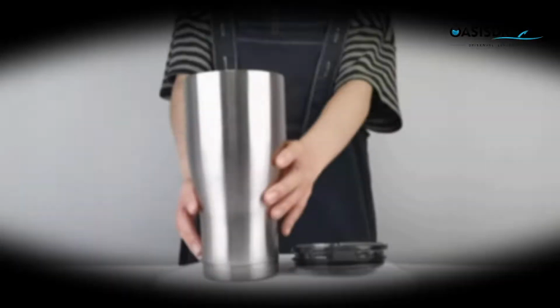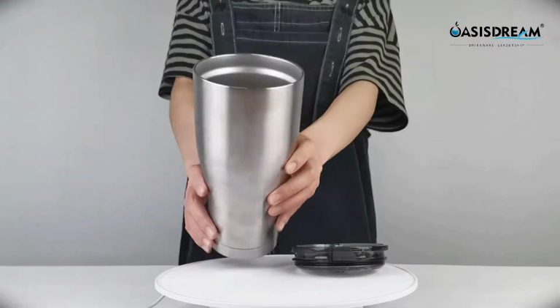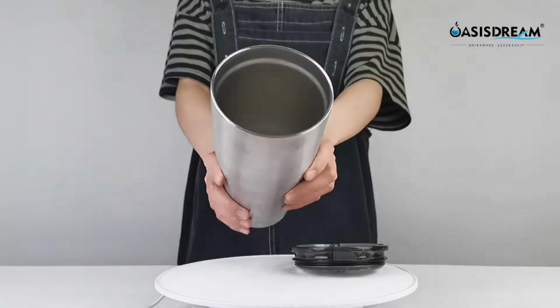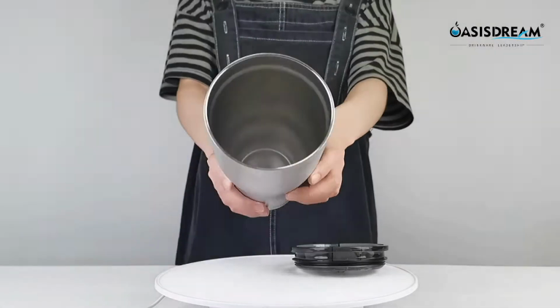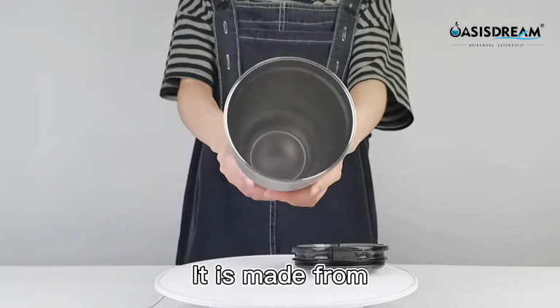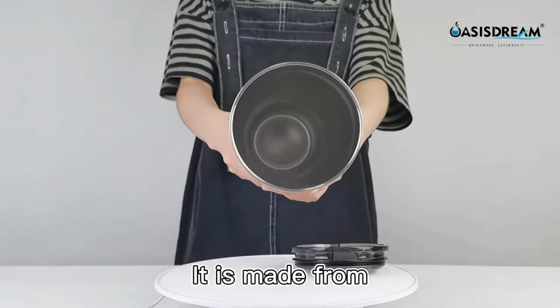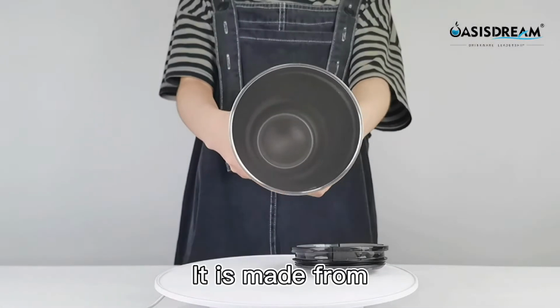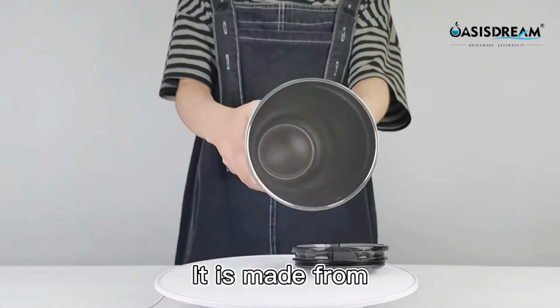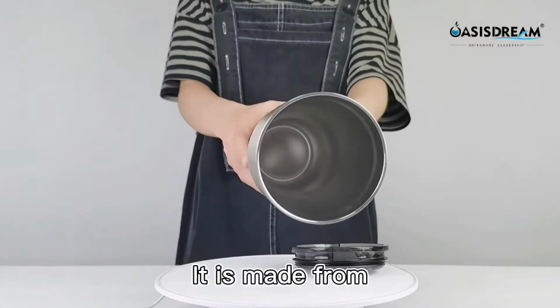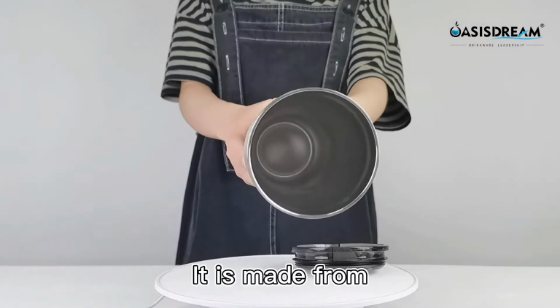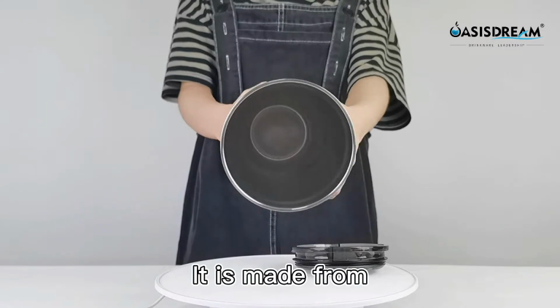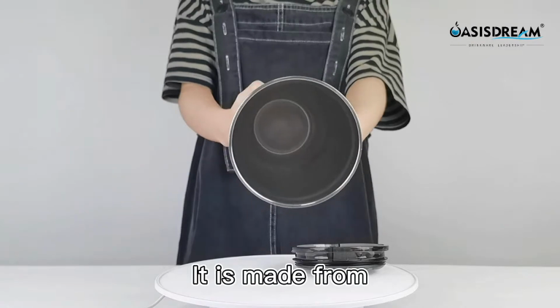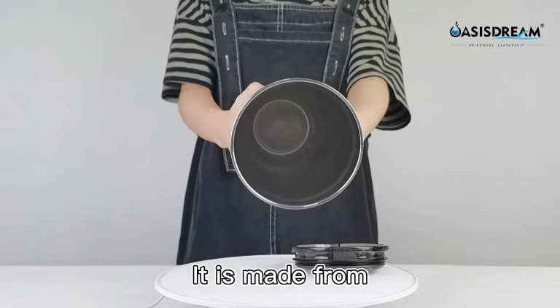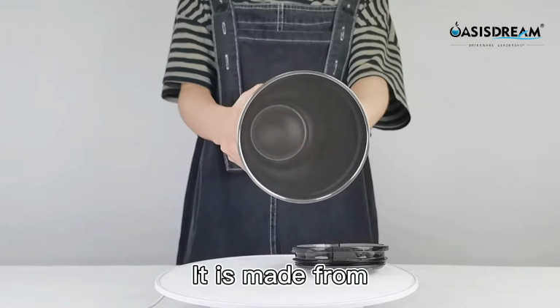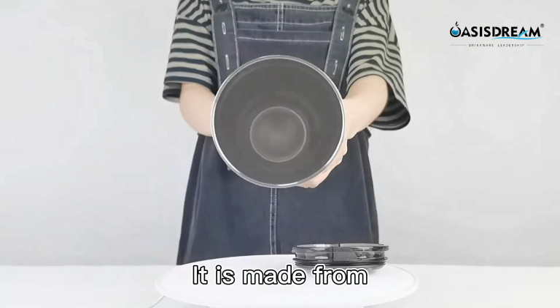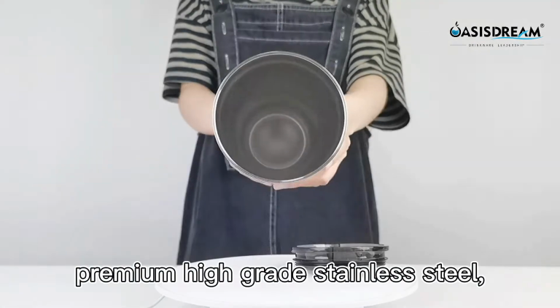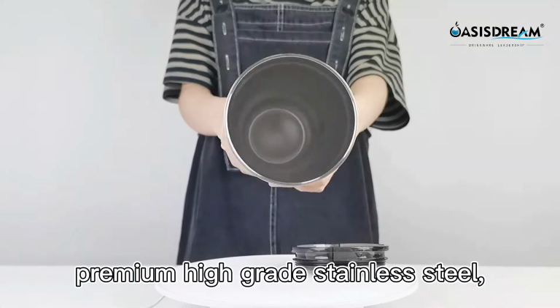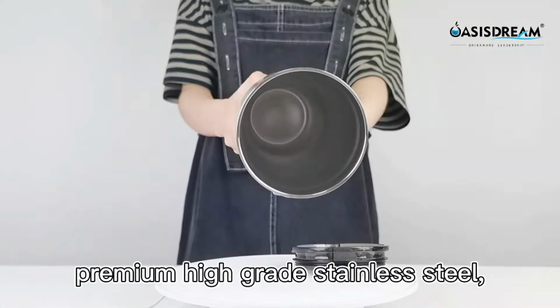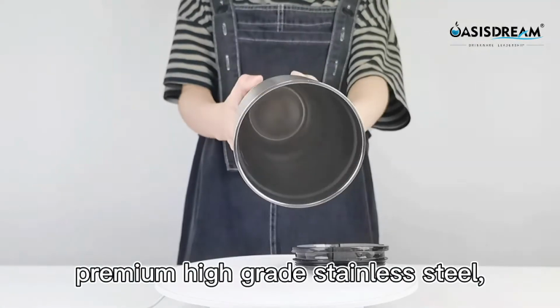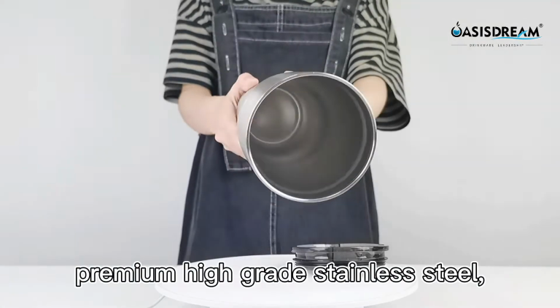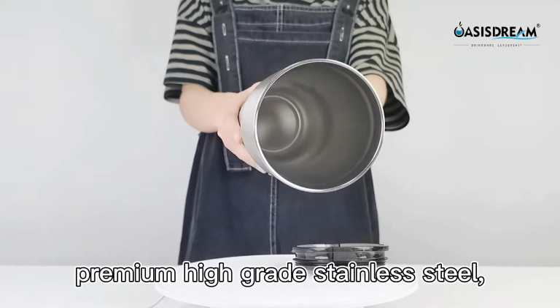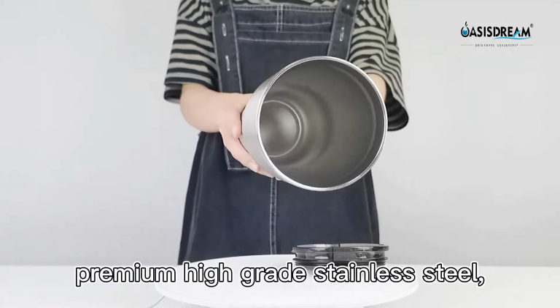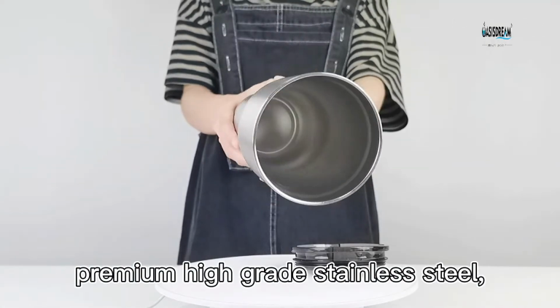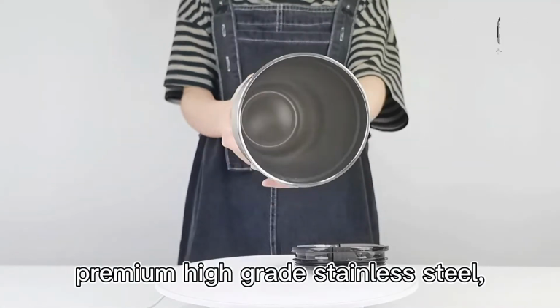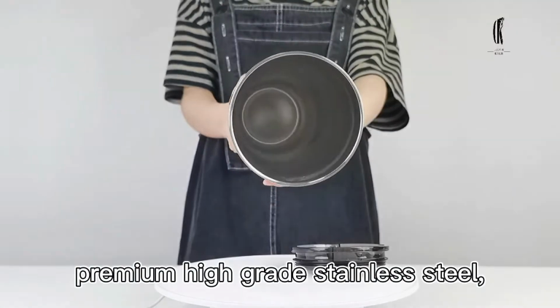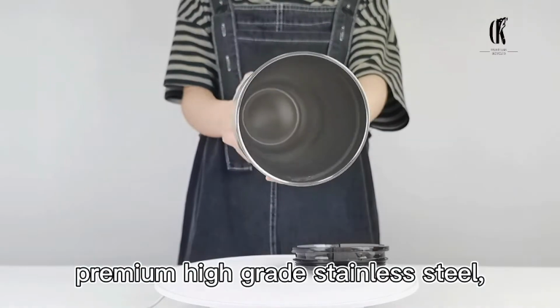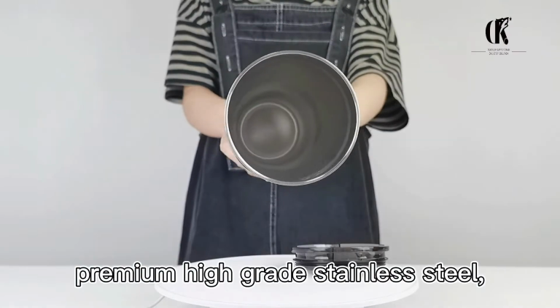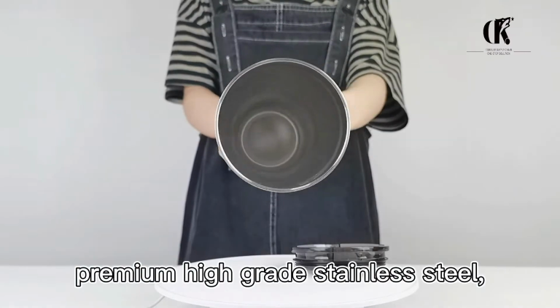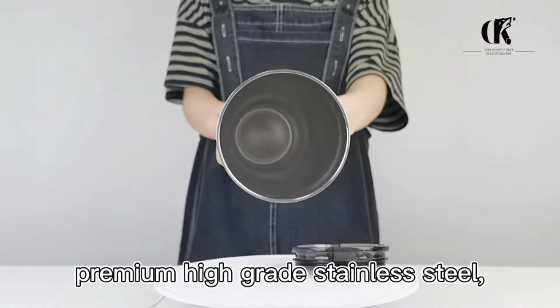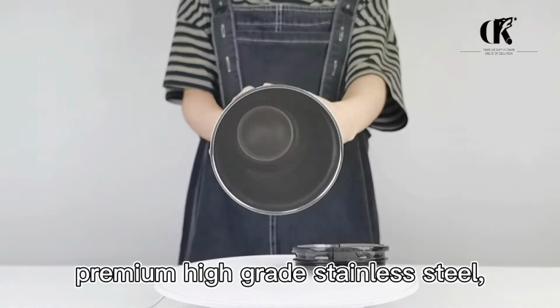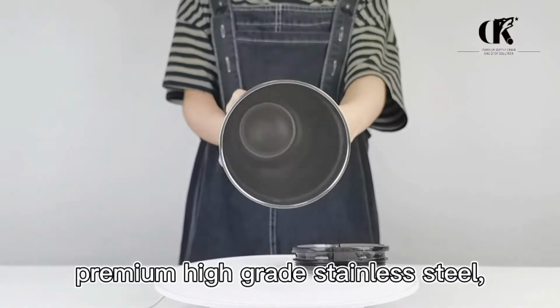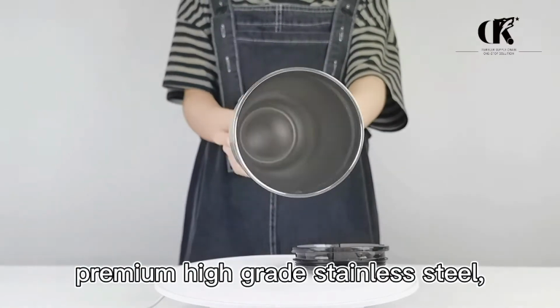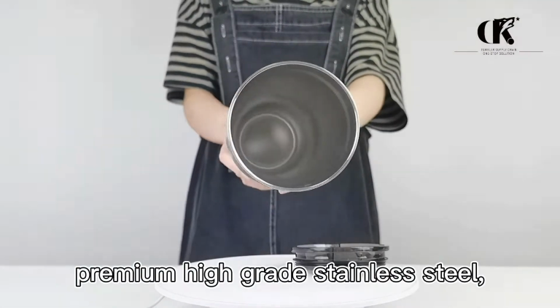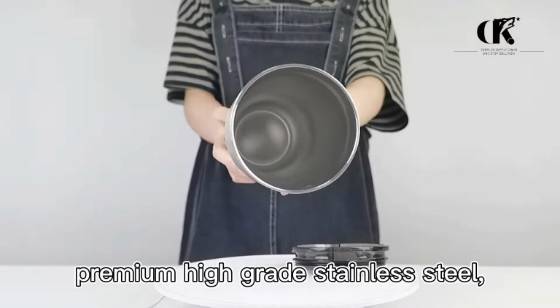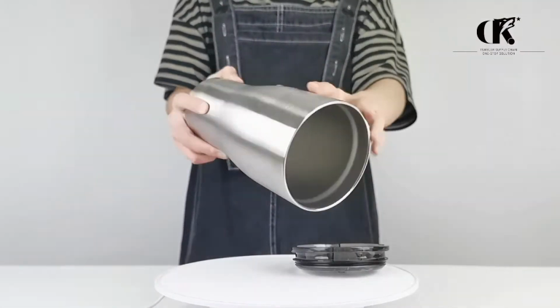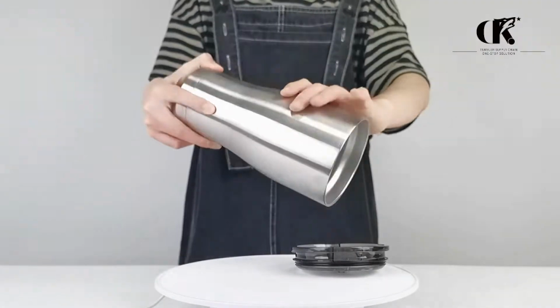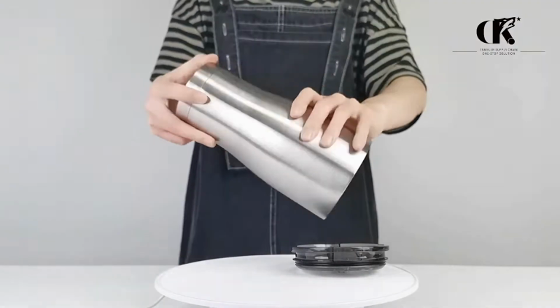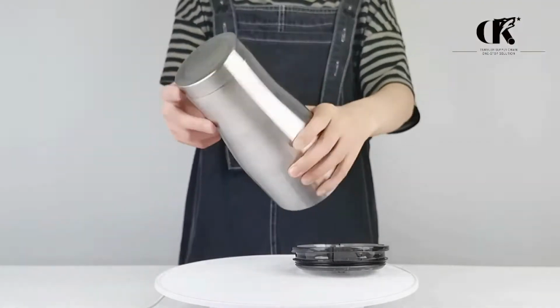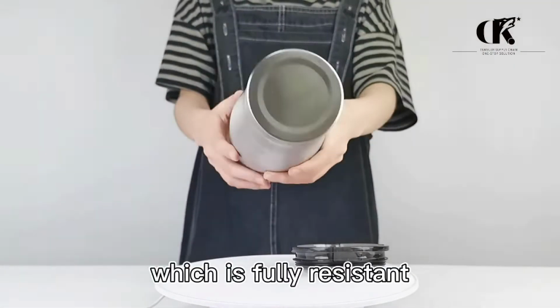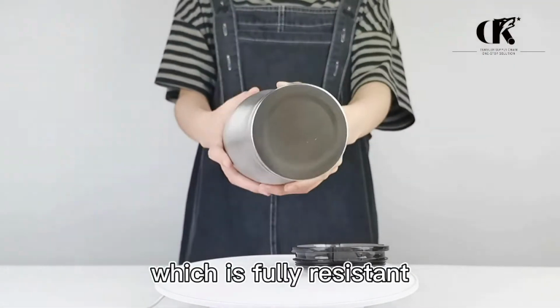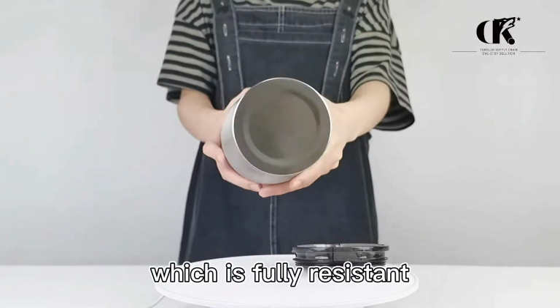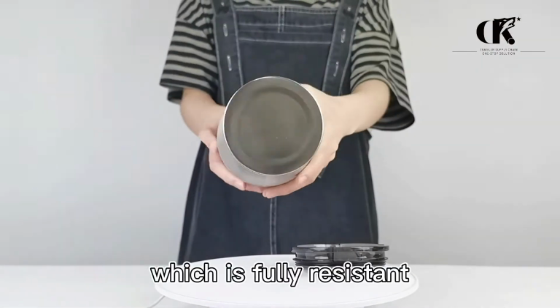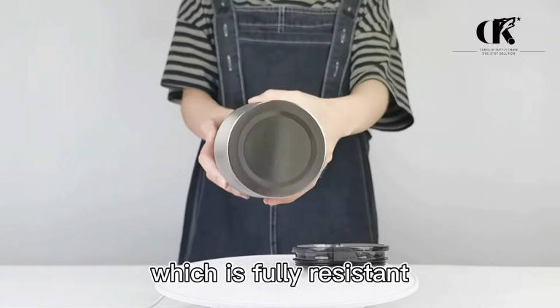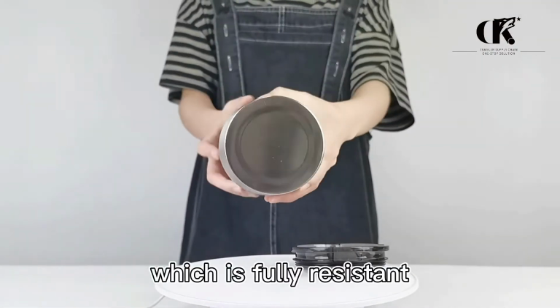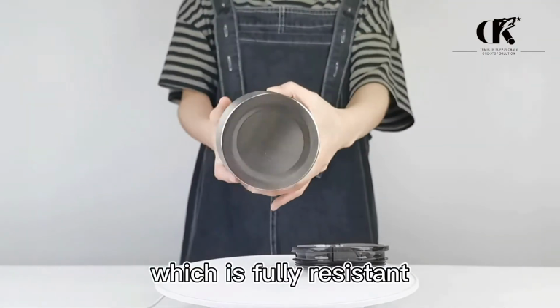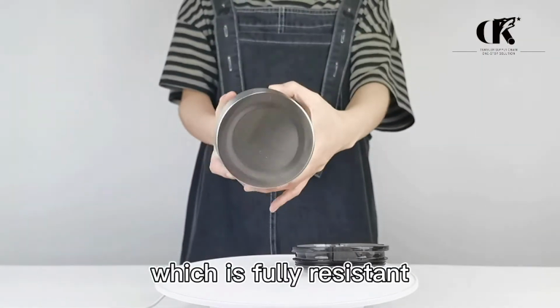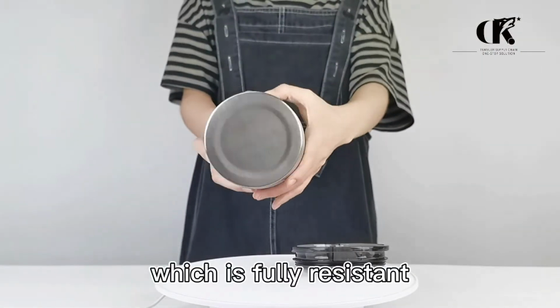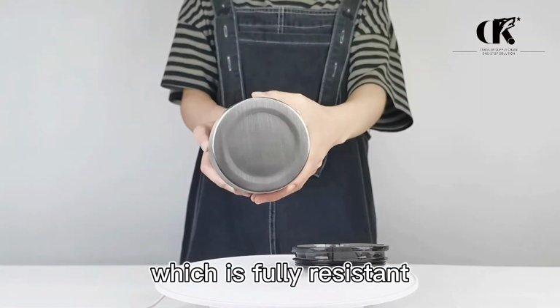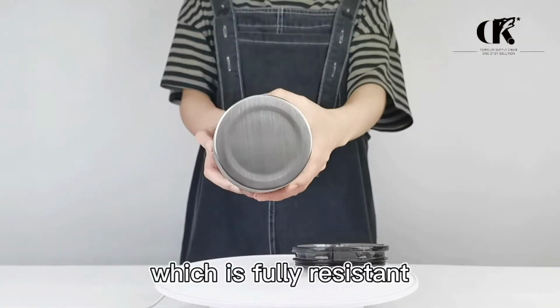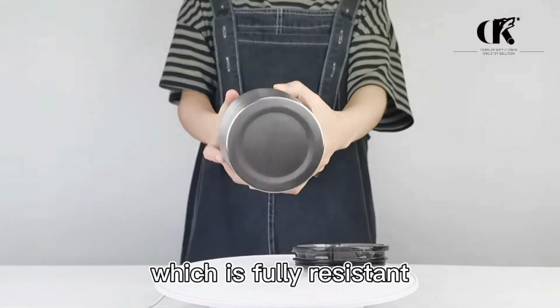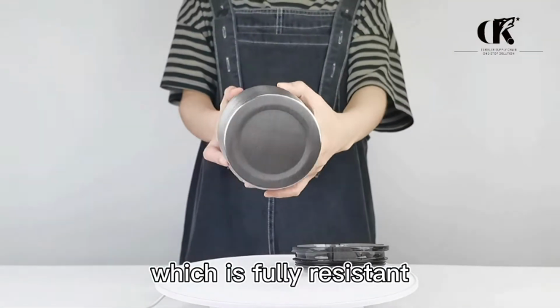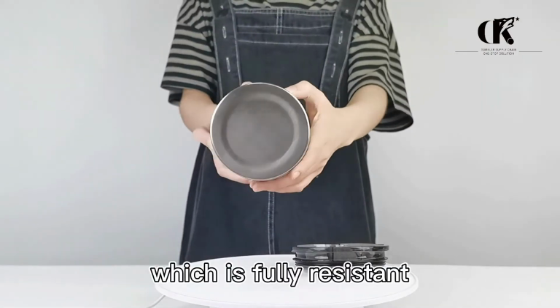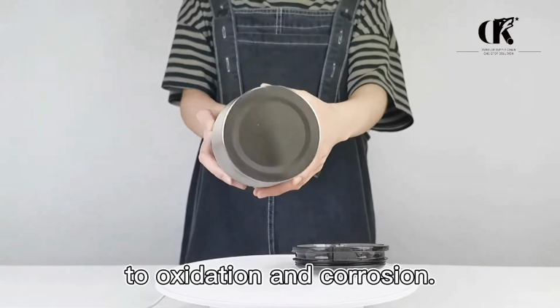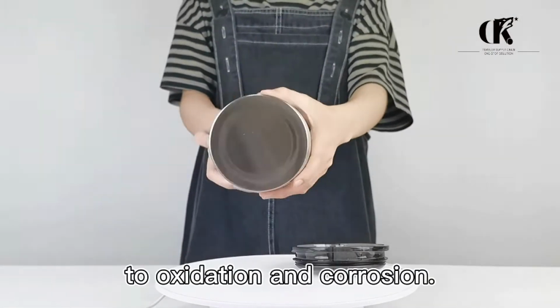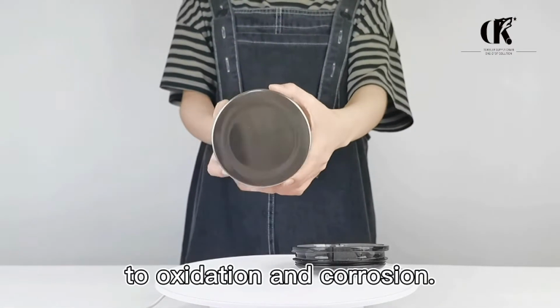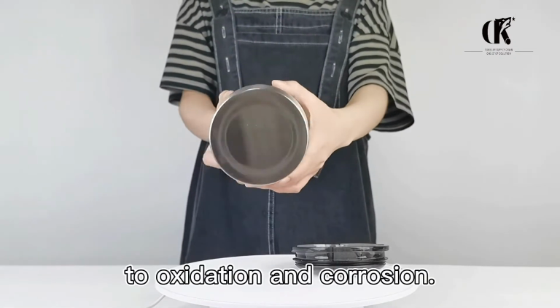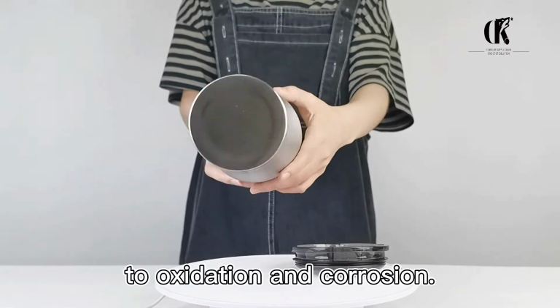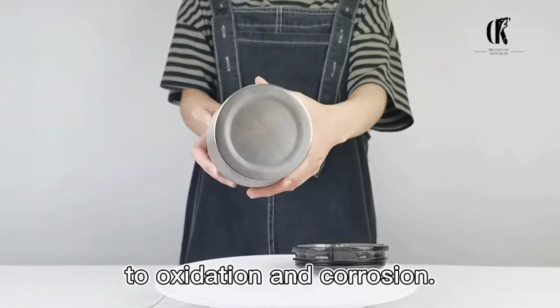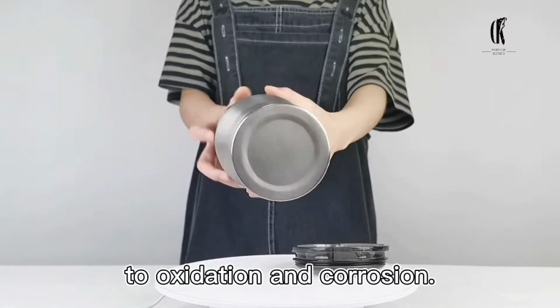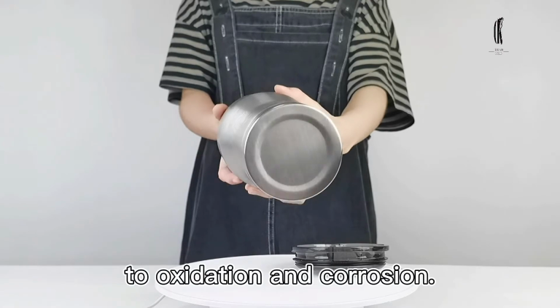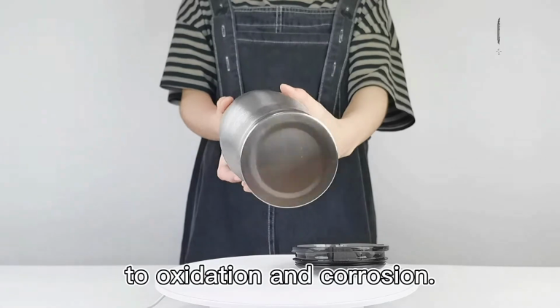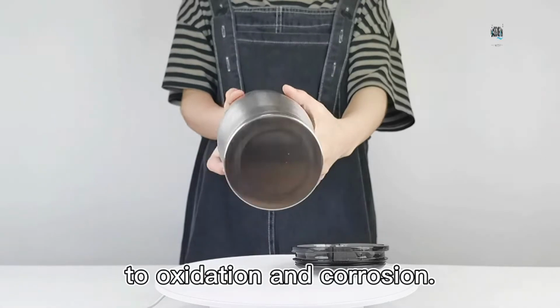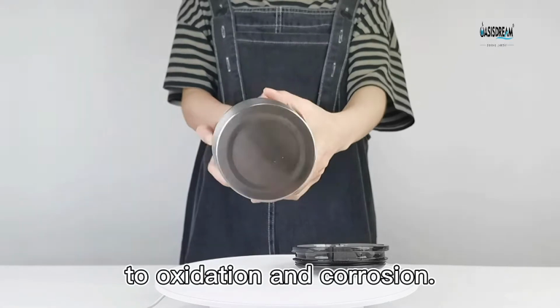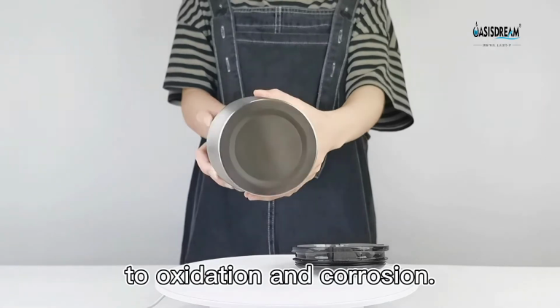It is made from premium high-grade stainless steel, which is fully resistant to oxidation and corrosion.